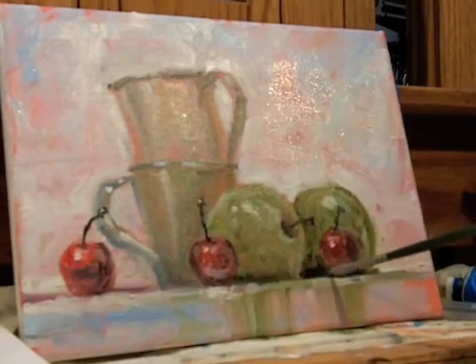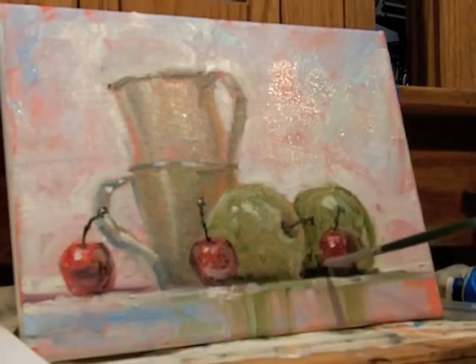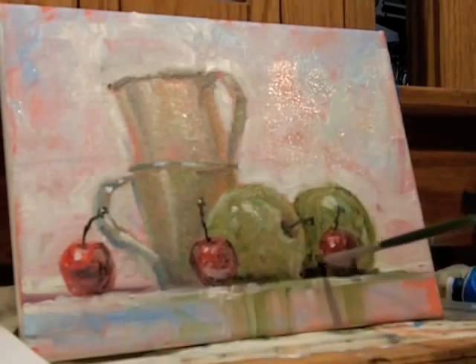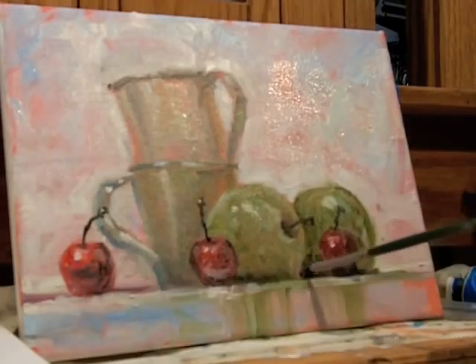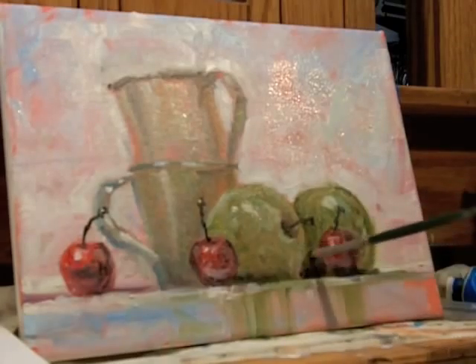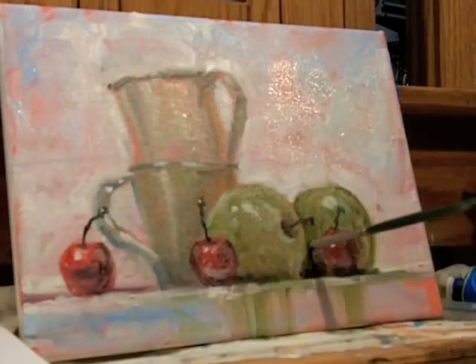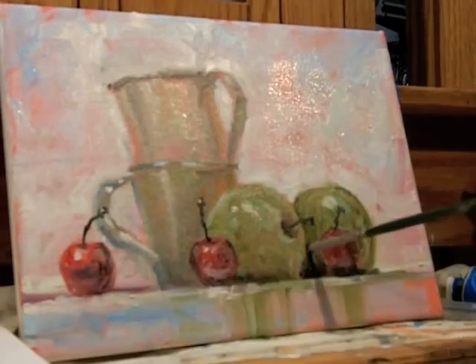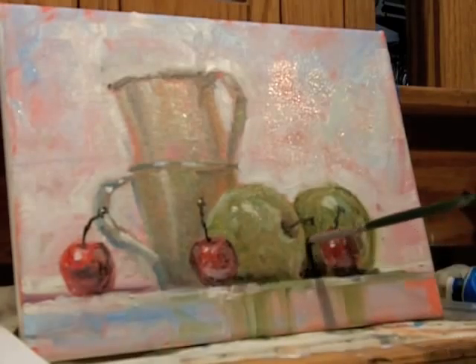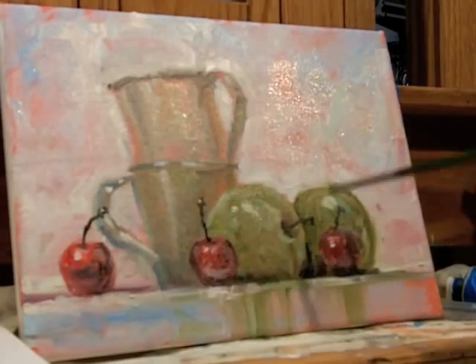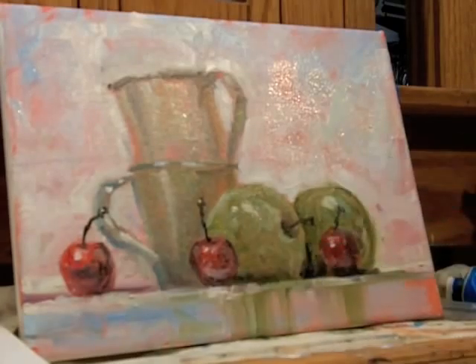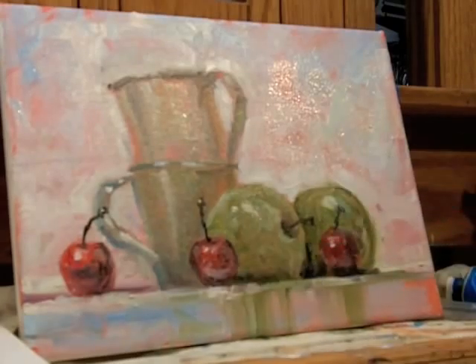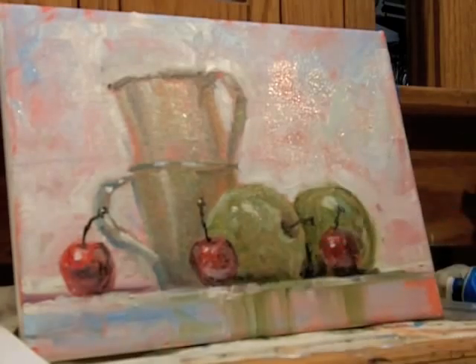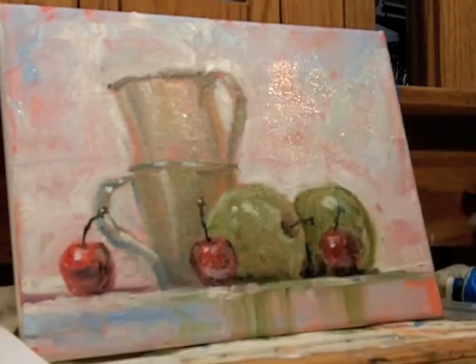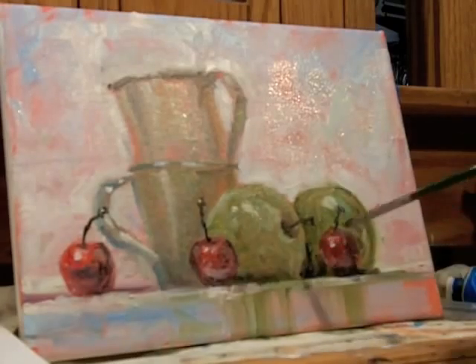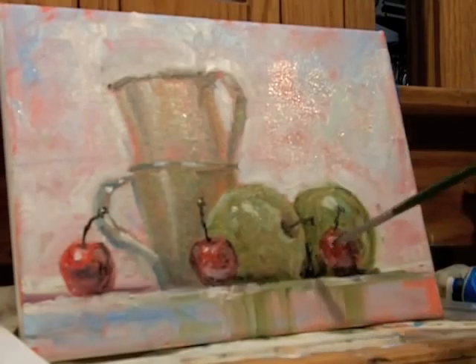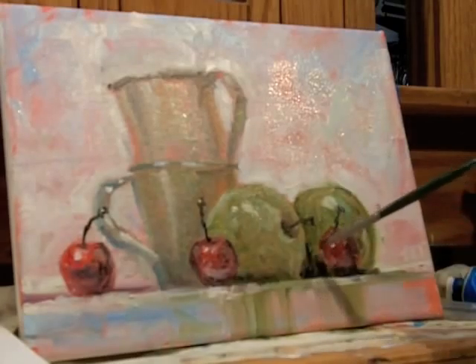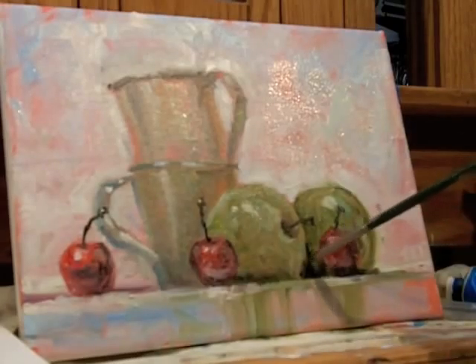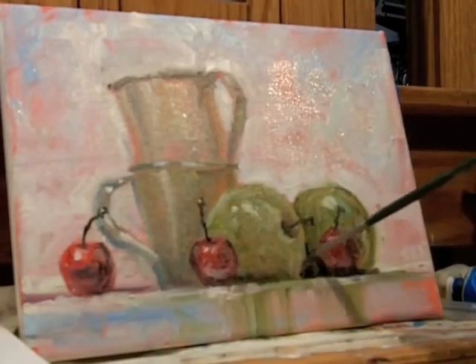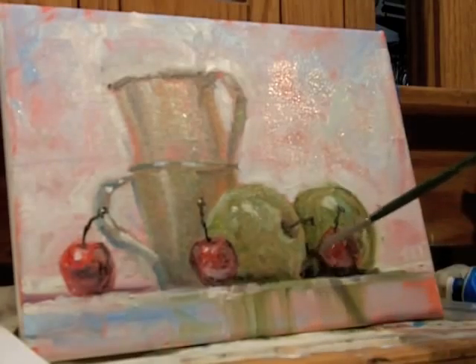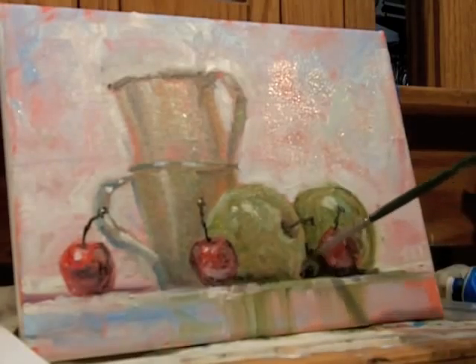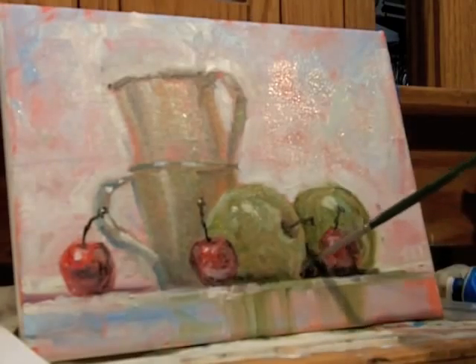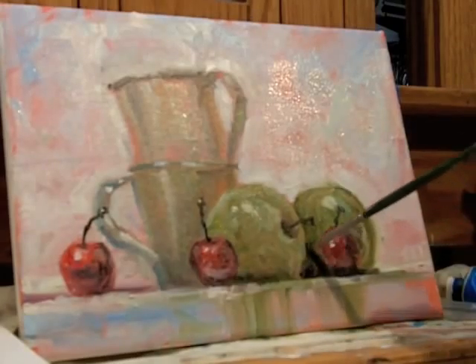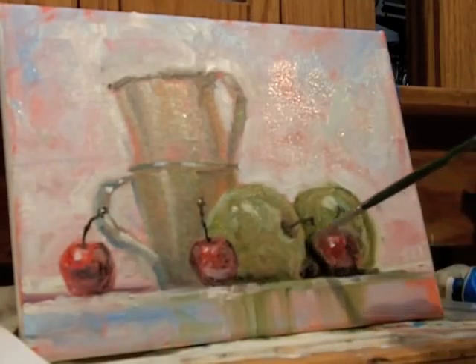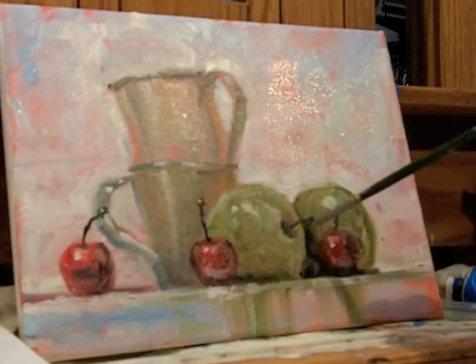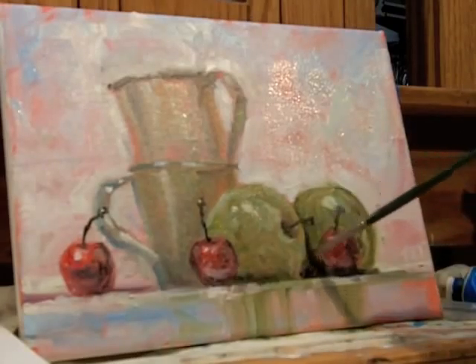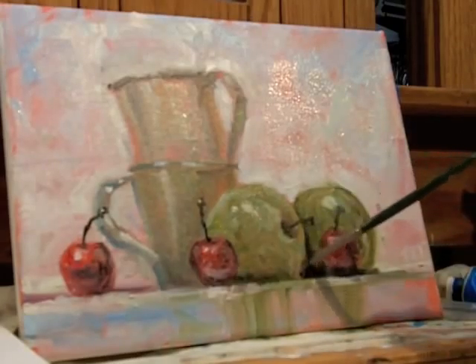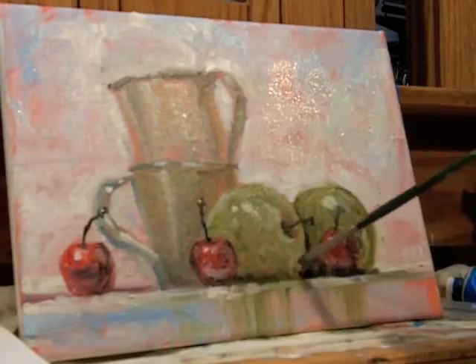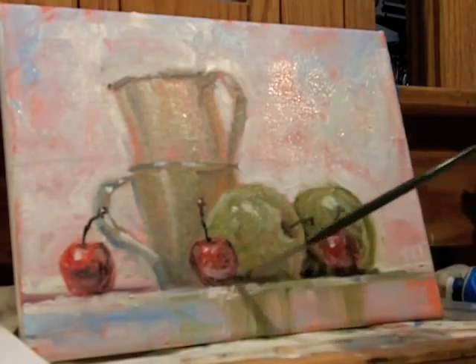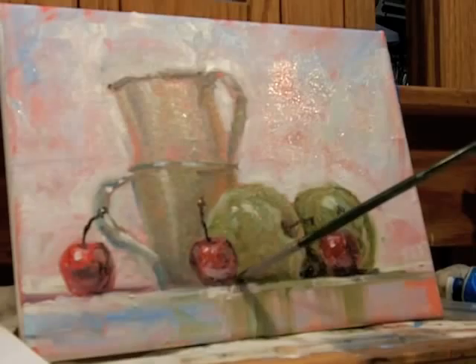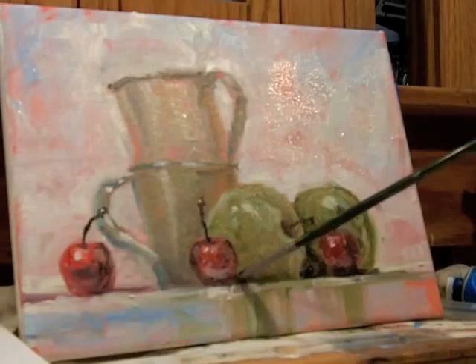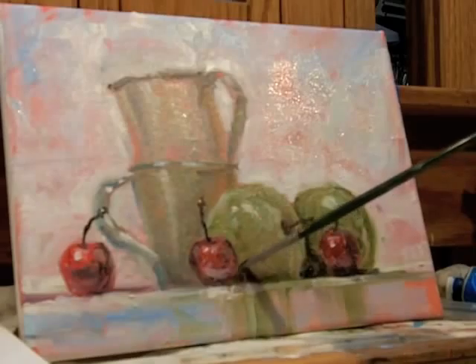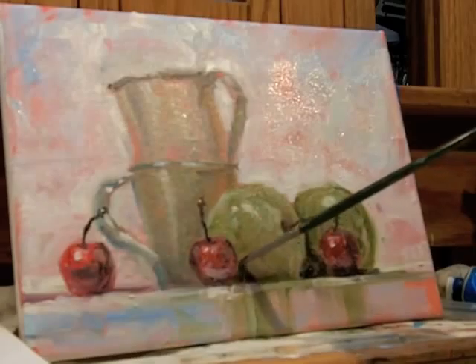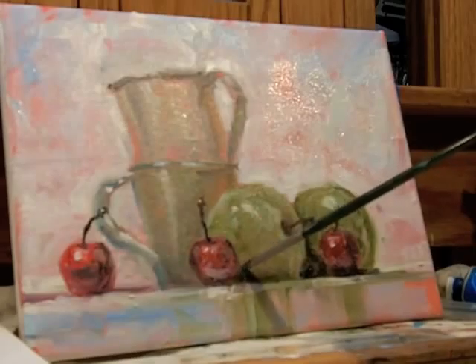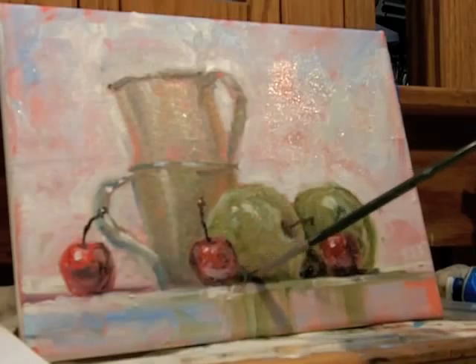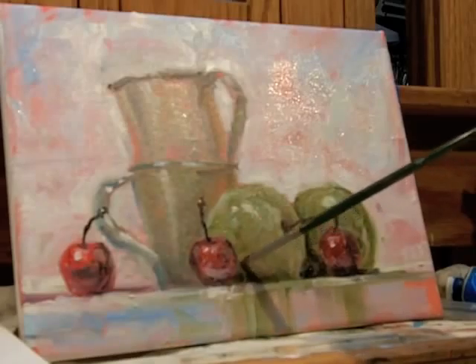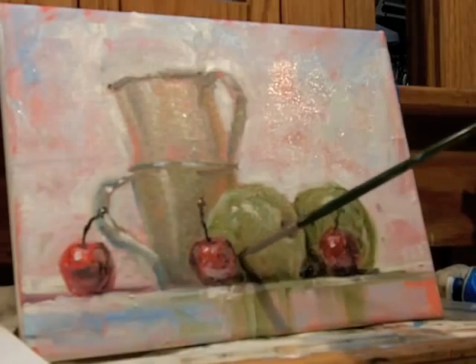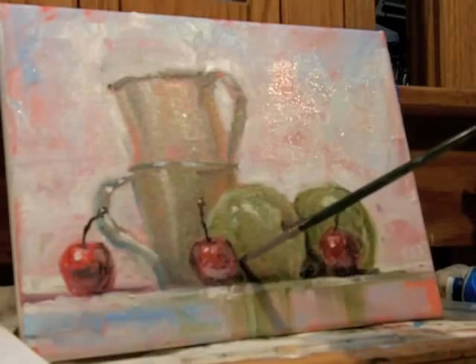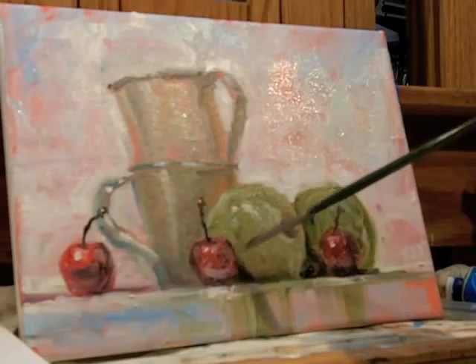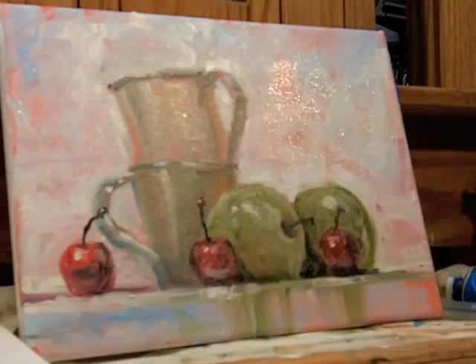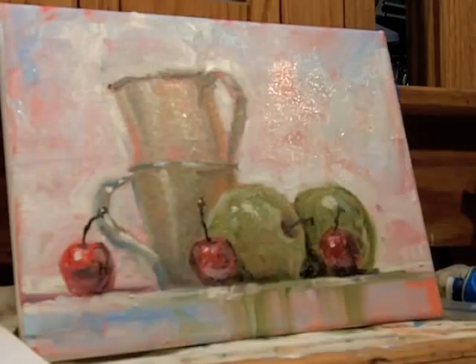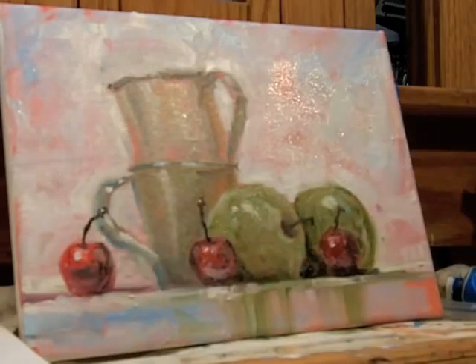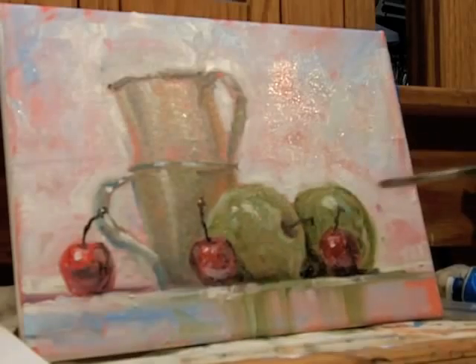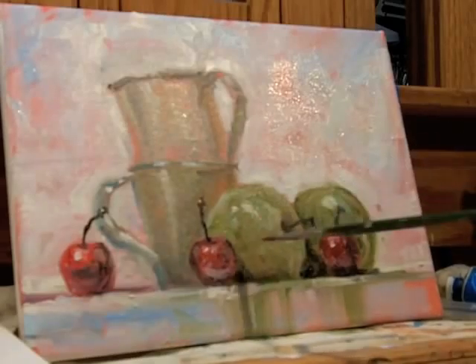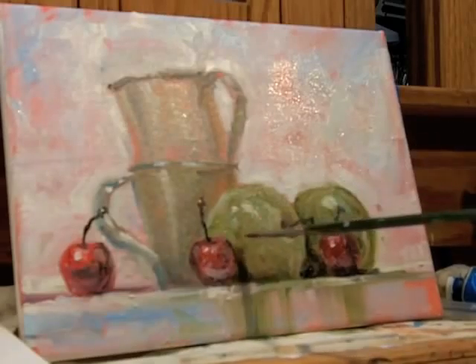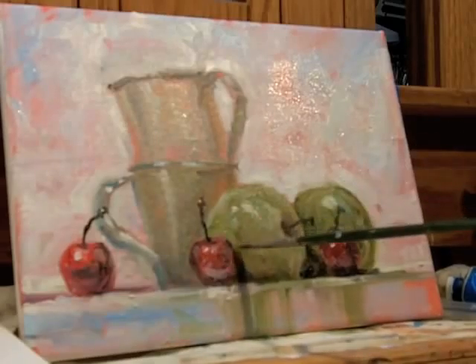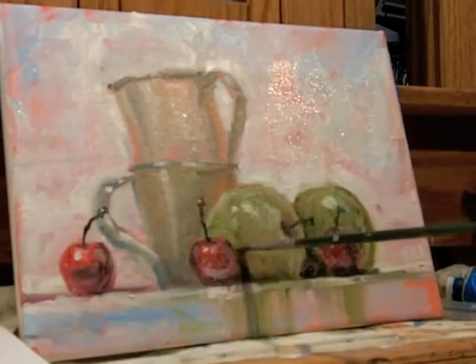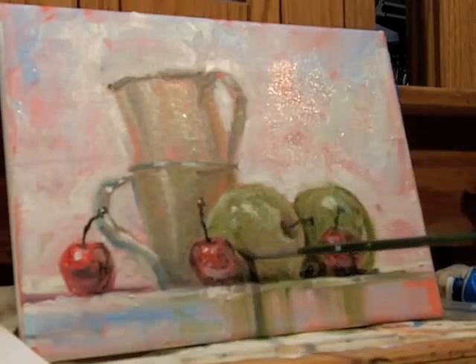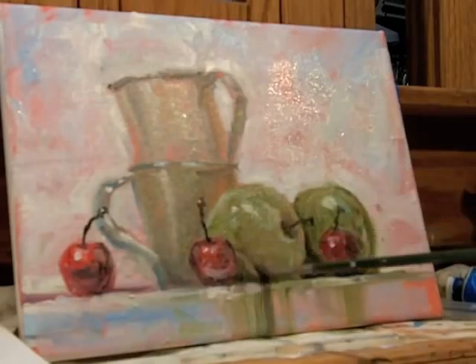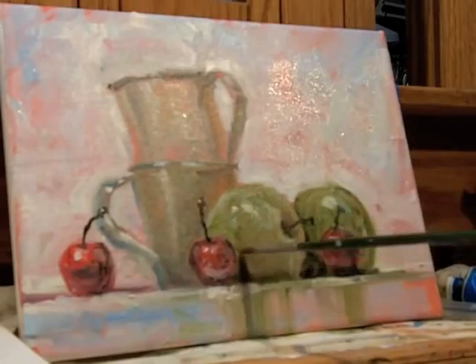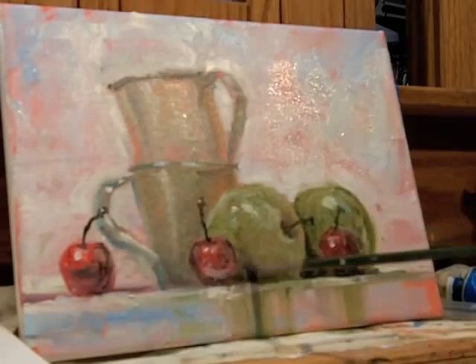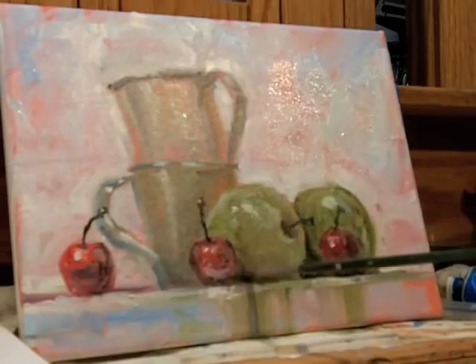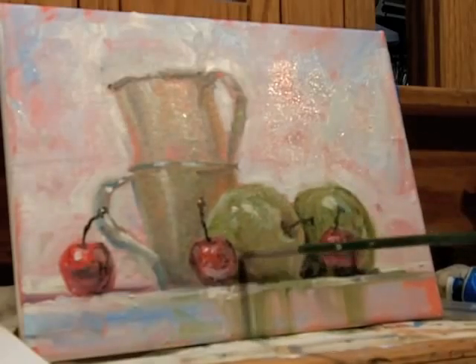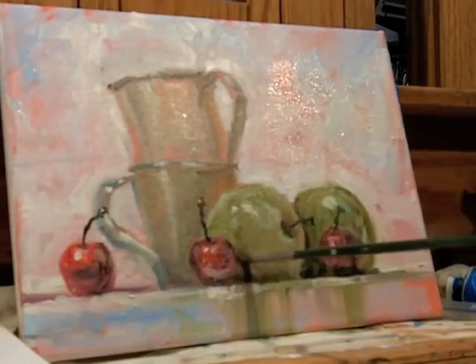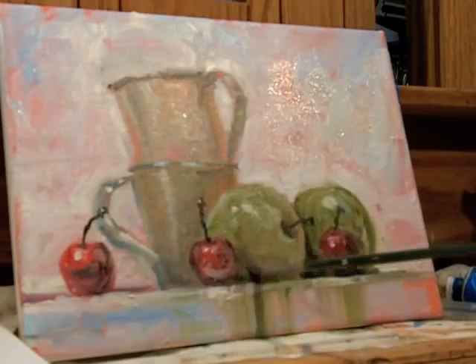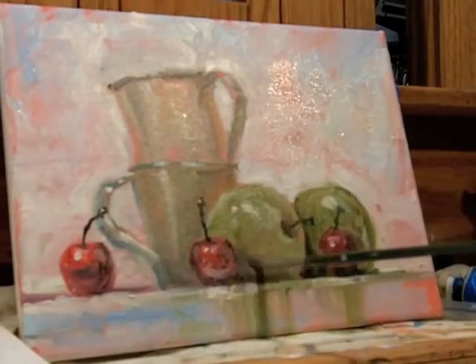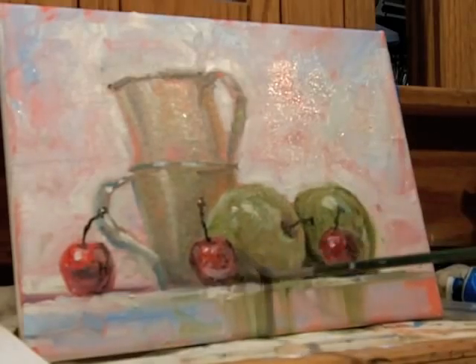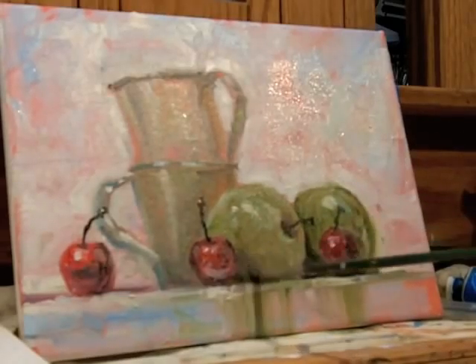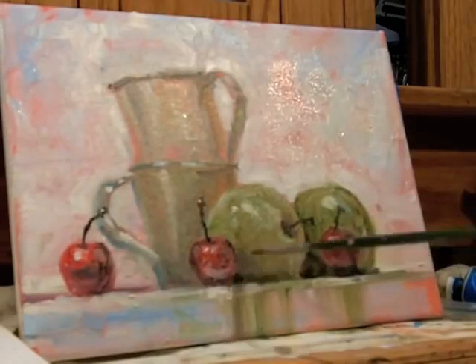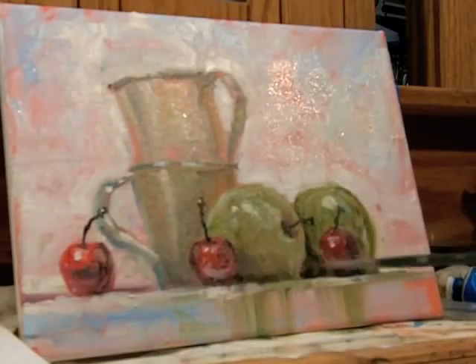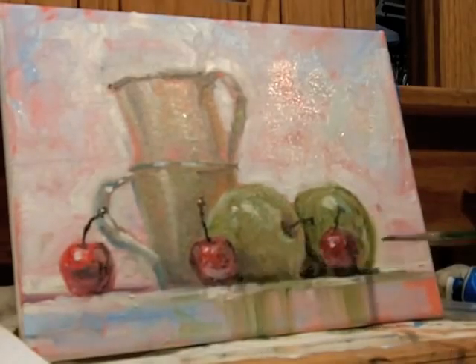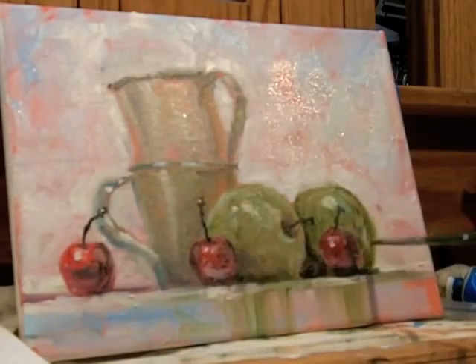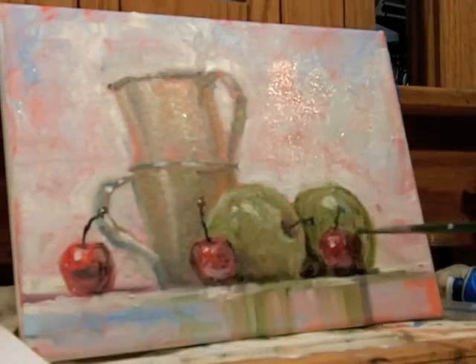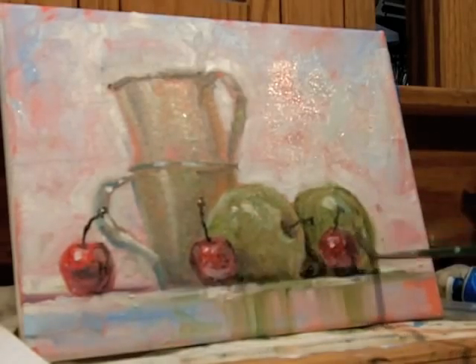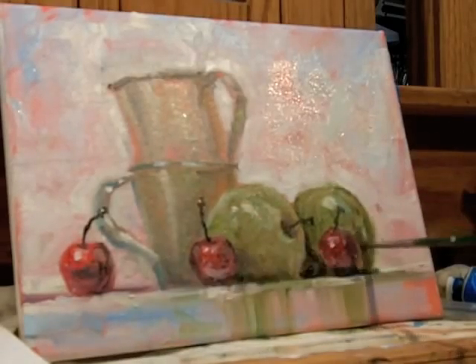Putting some really dark shadows on — this will make the apples pop. A little shadow for the cherry coming onto the apple.